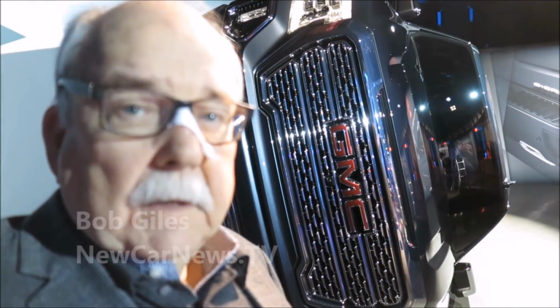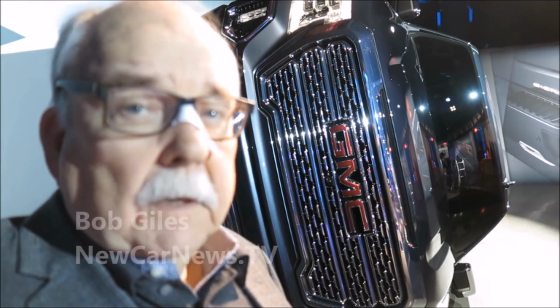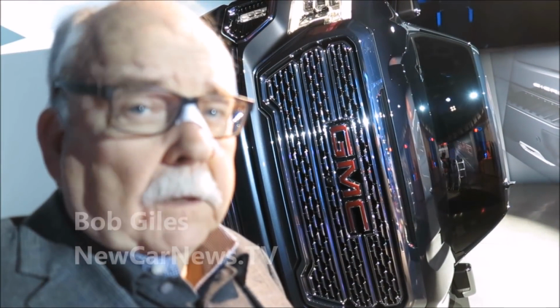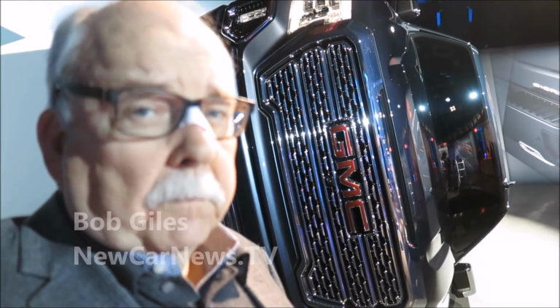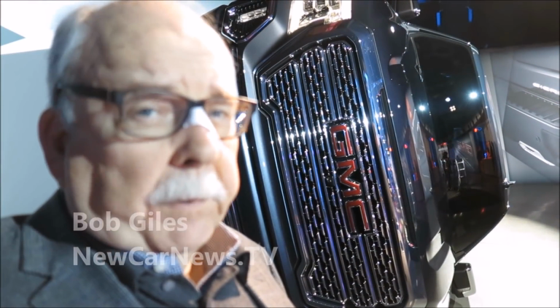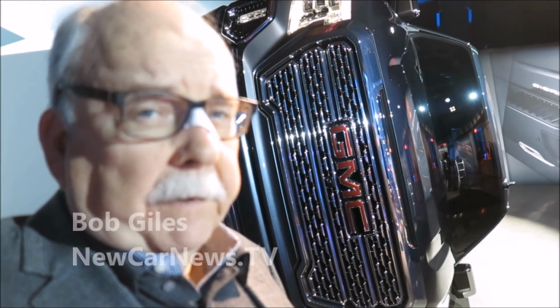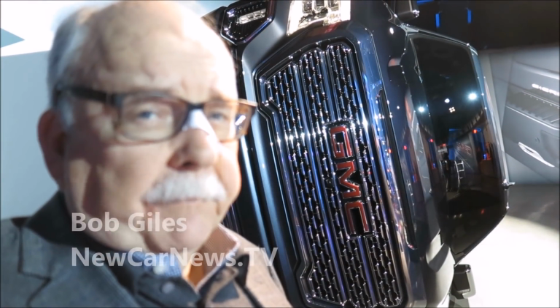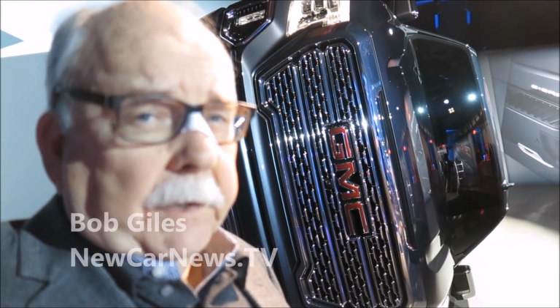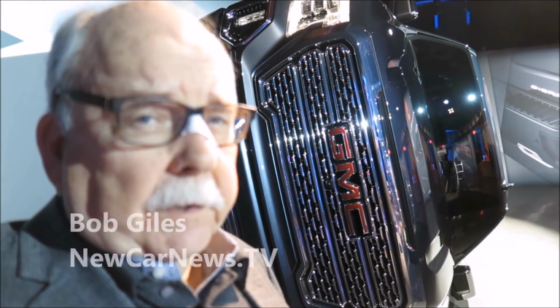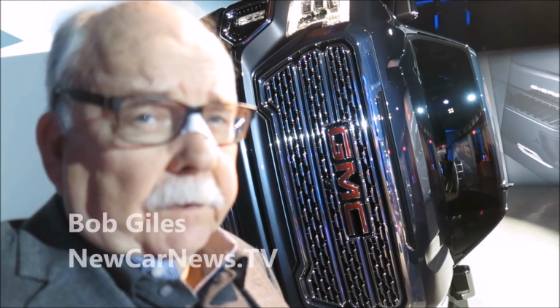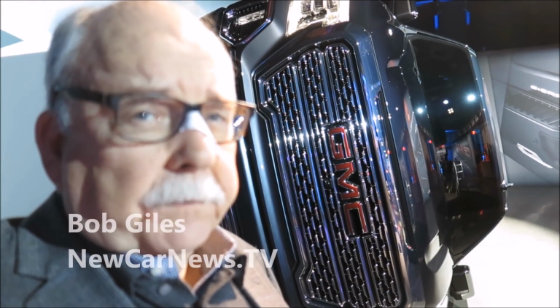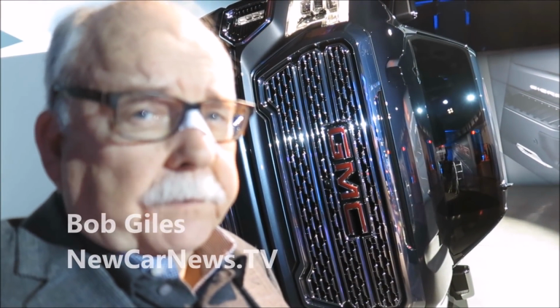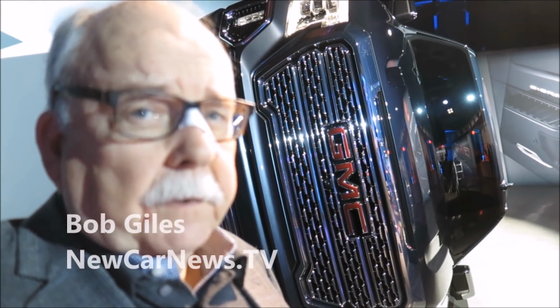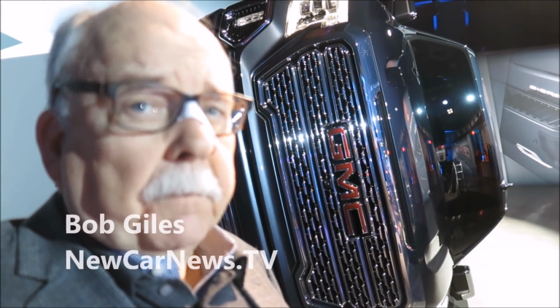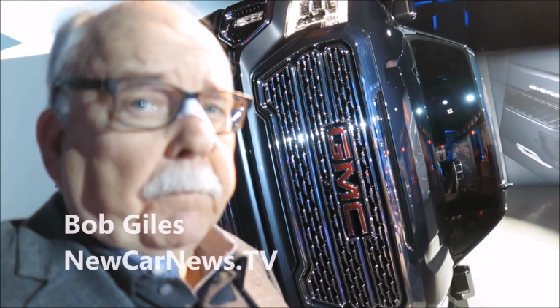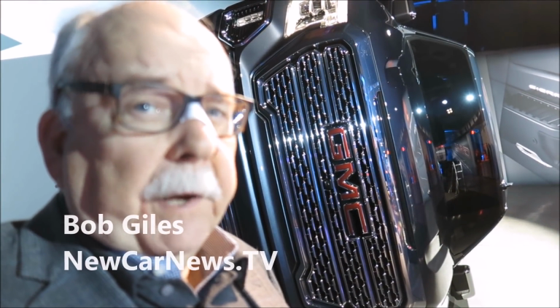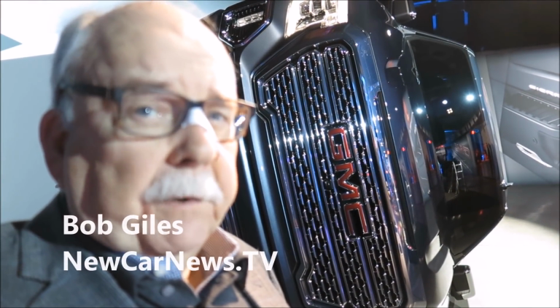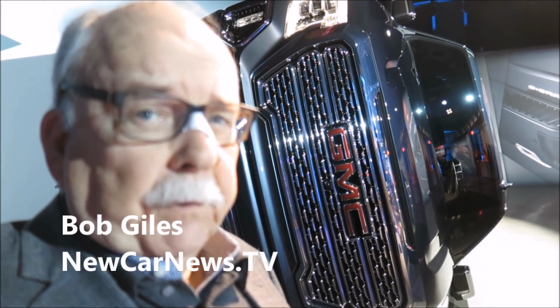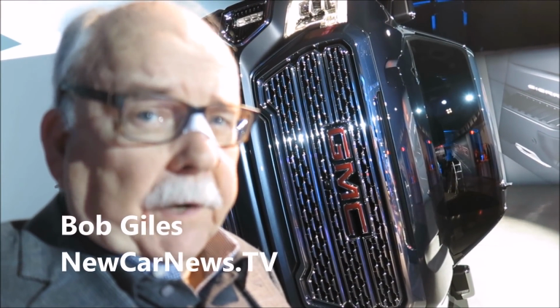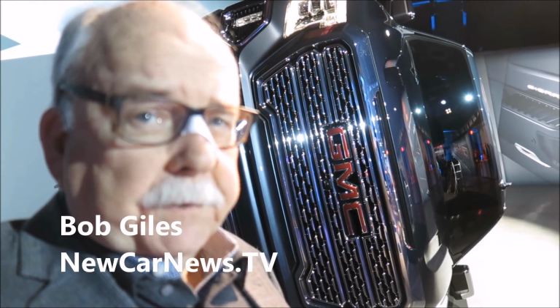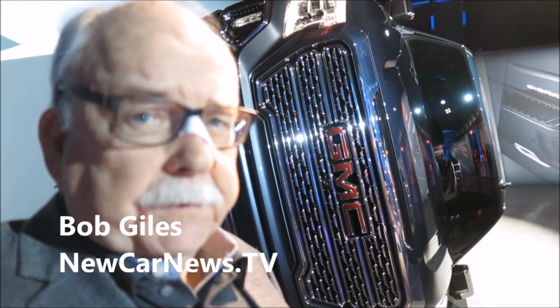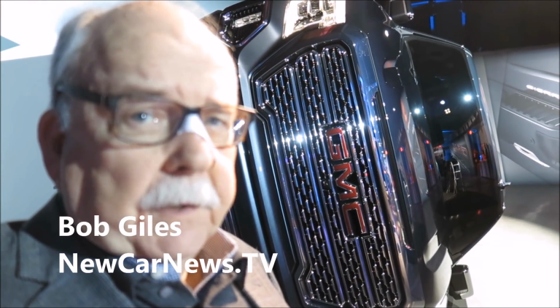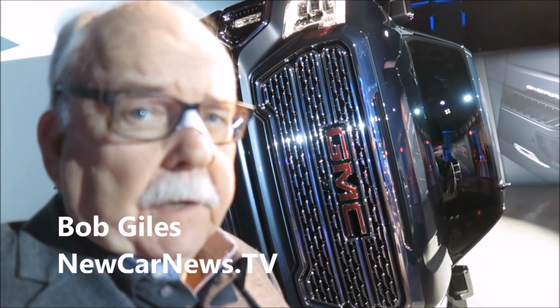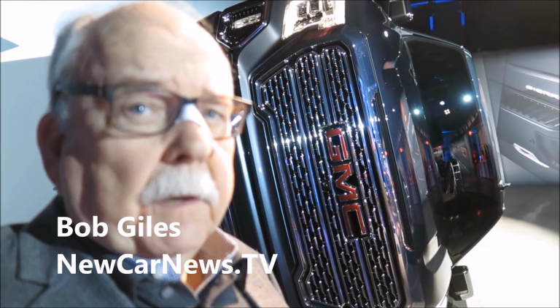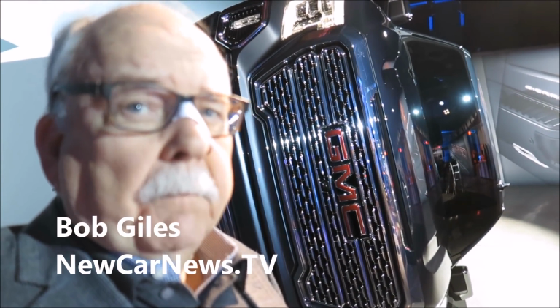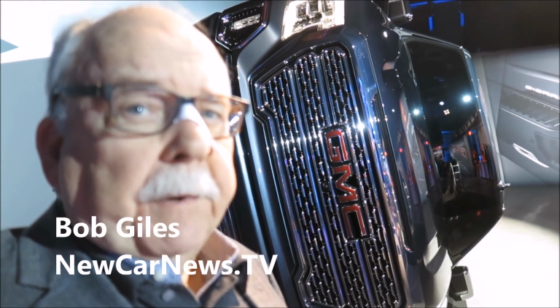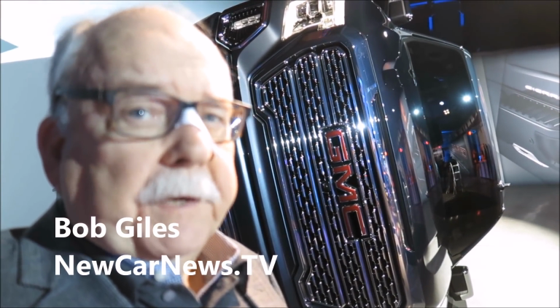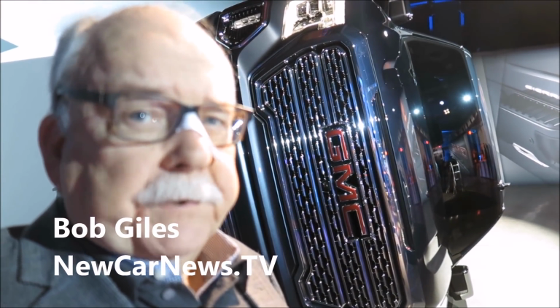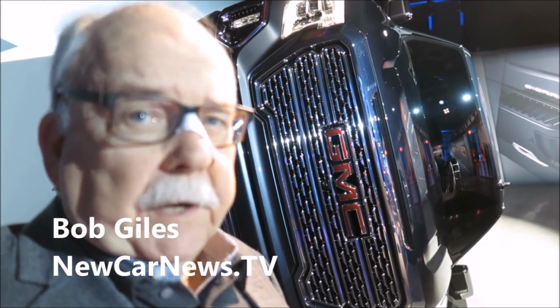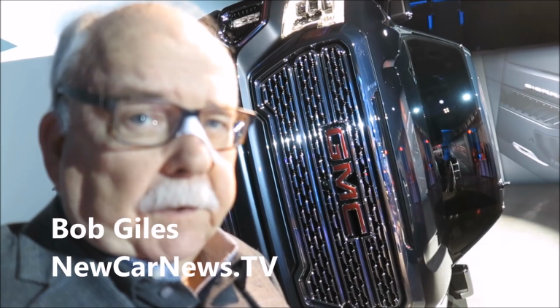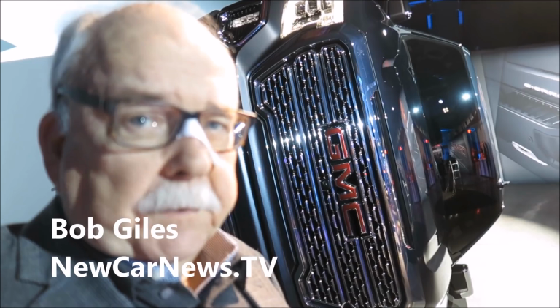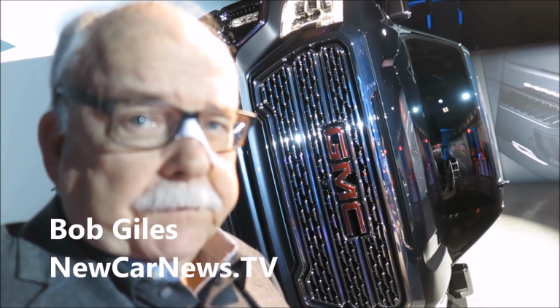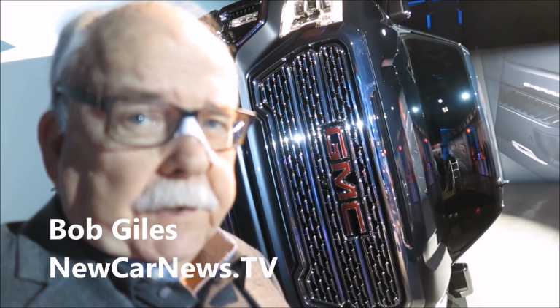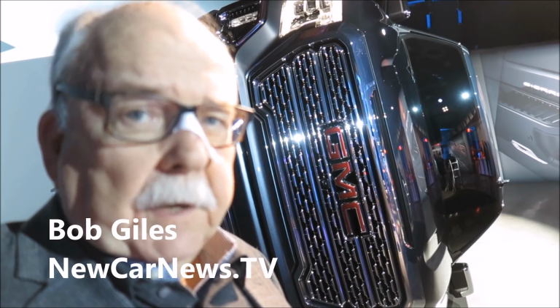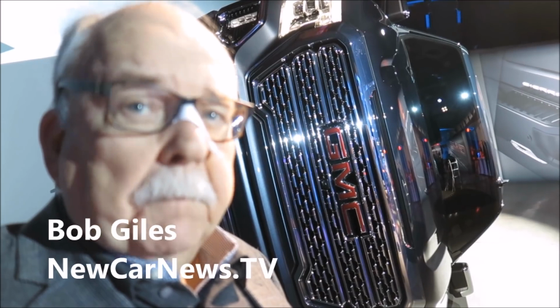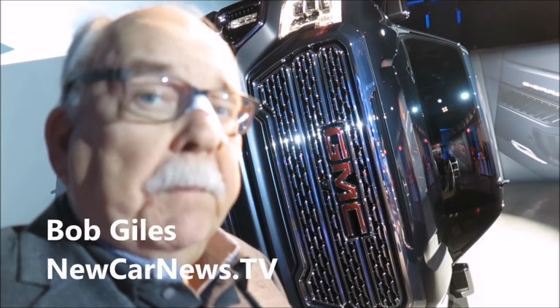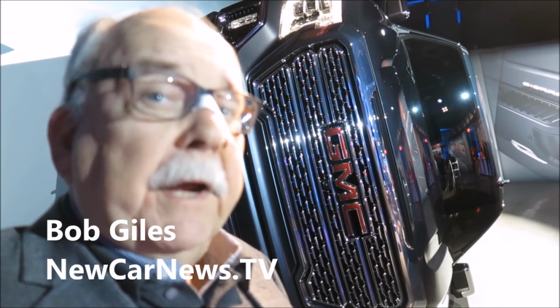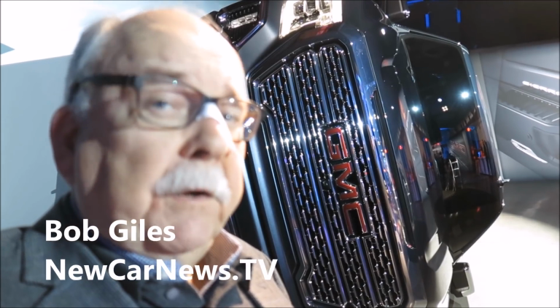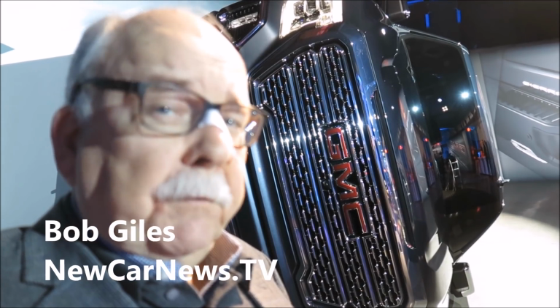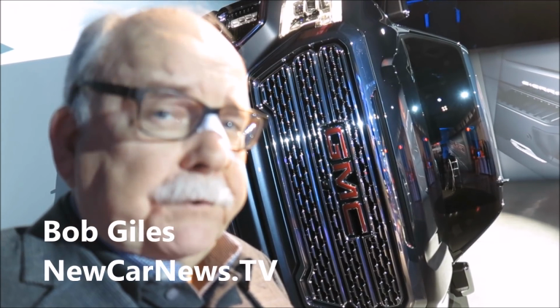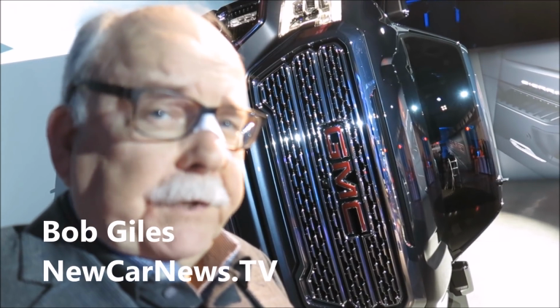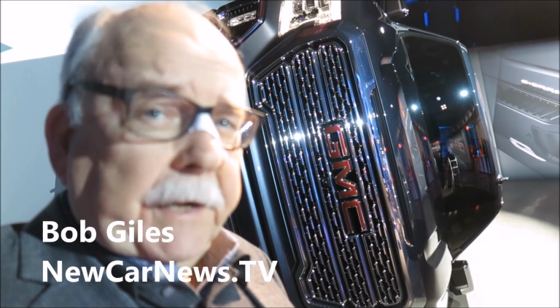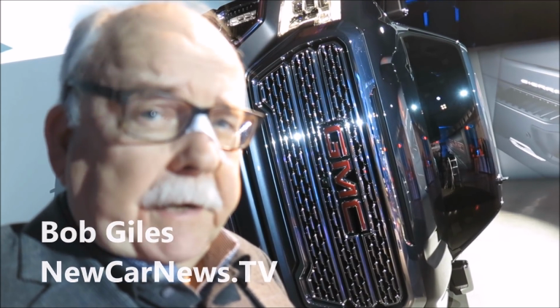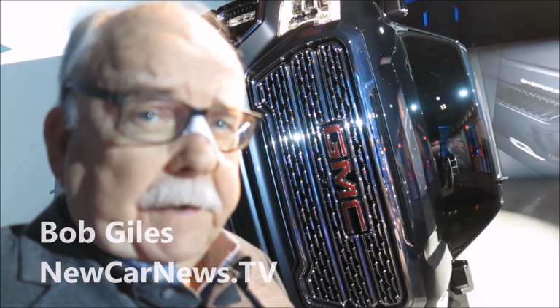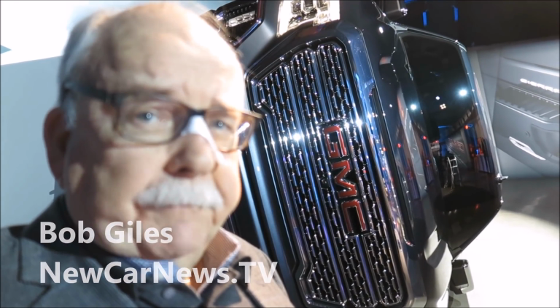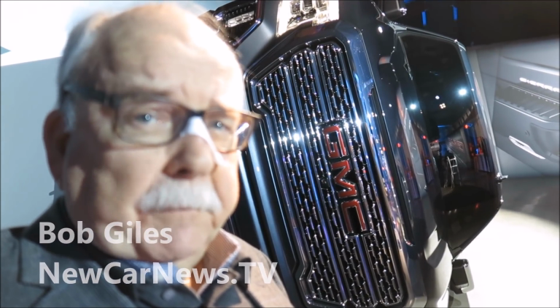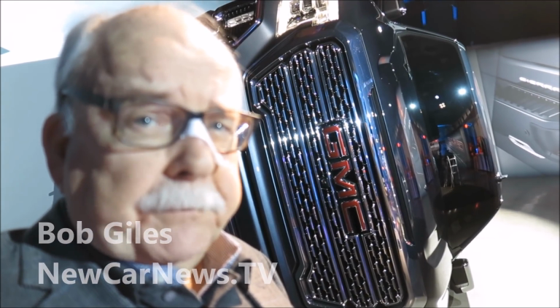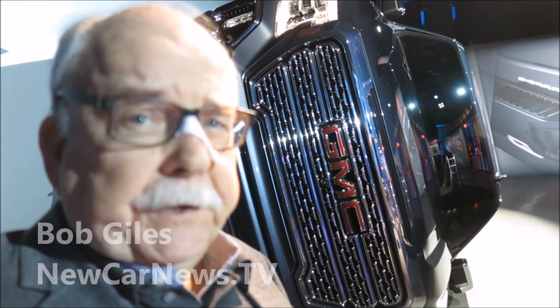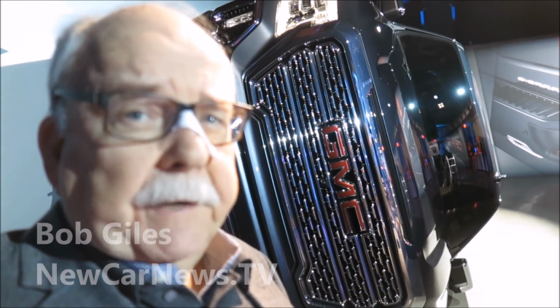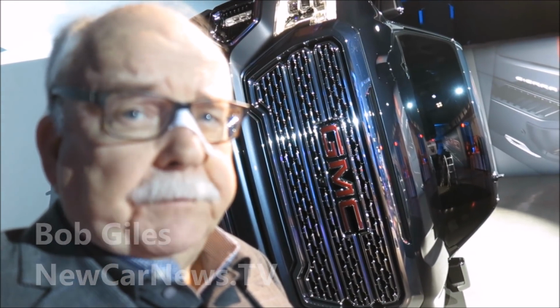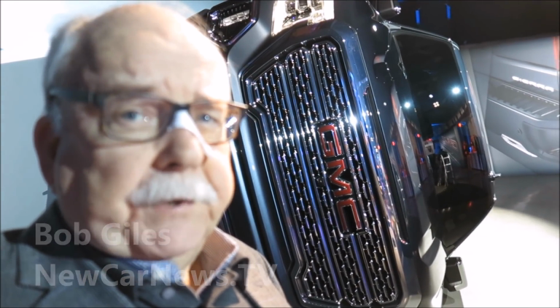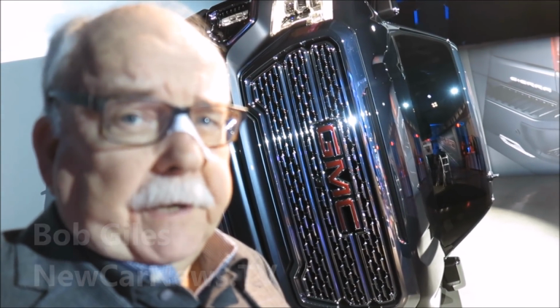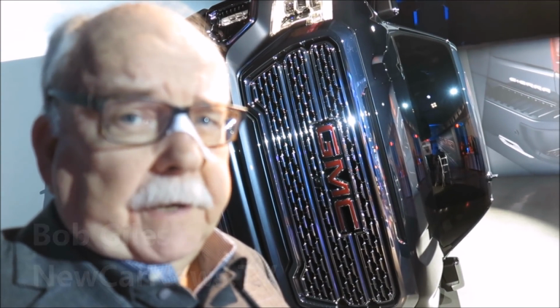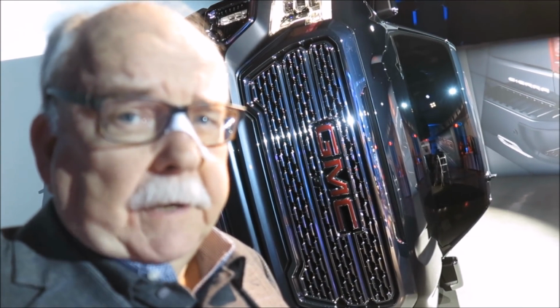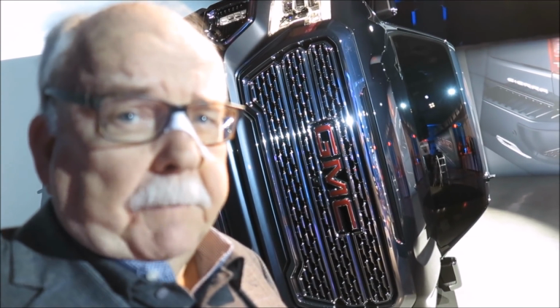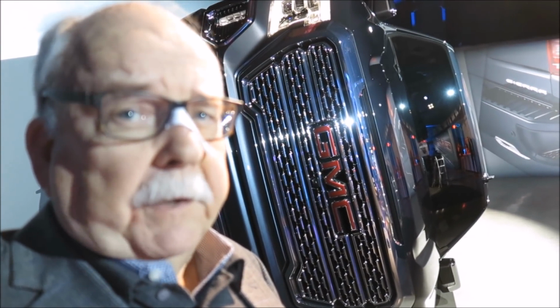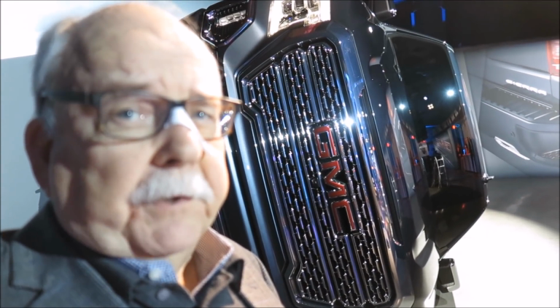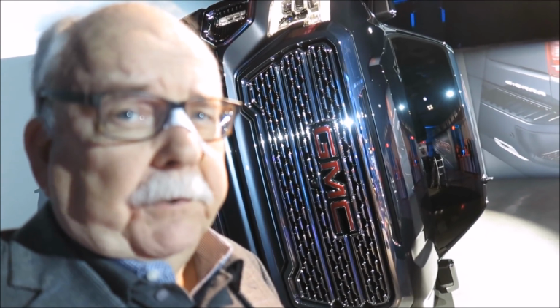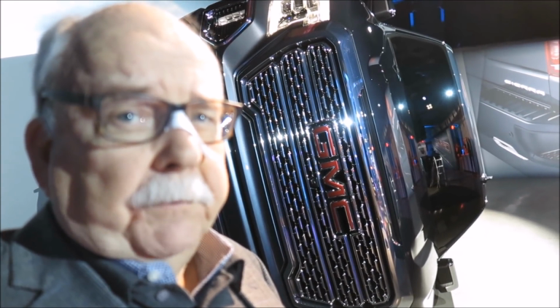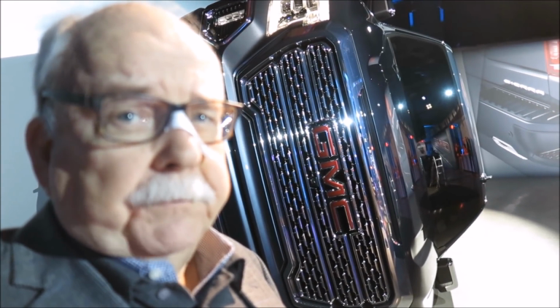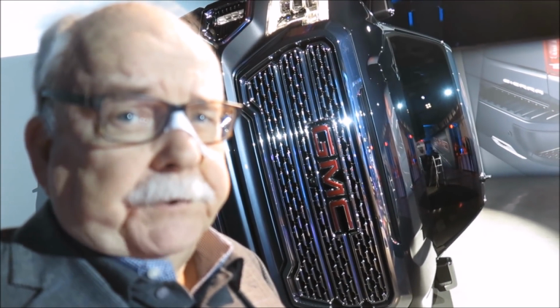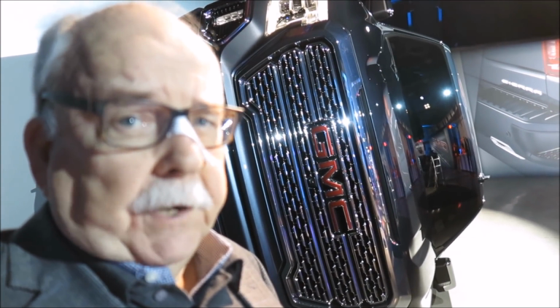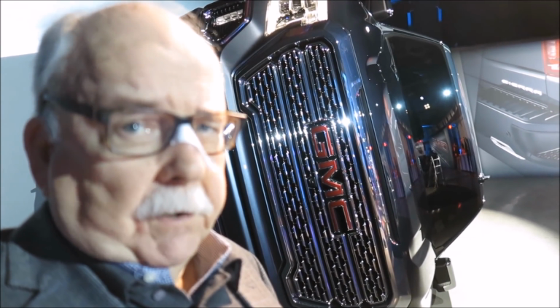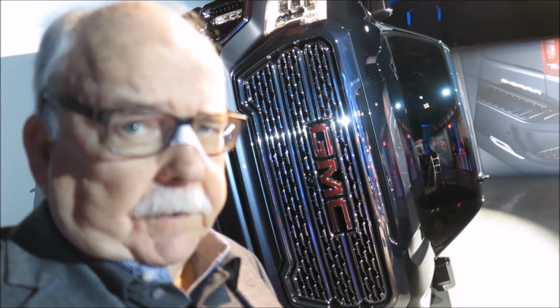Big vehicles, big trucks, big sellers — big news today from GMC about the new Sierra.